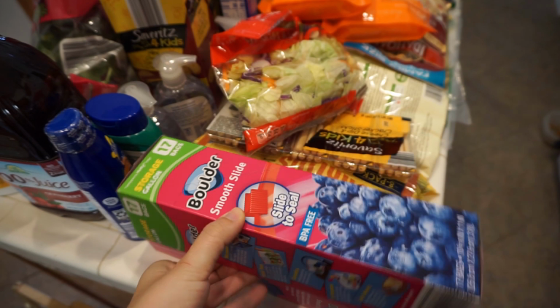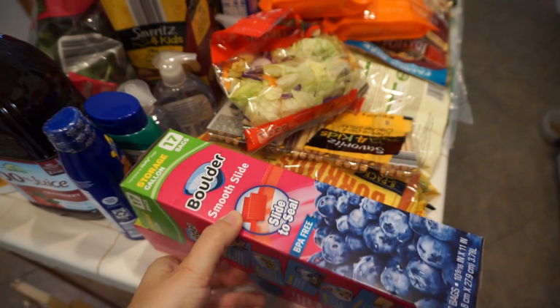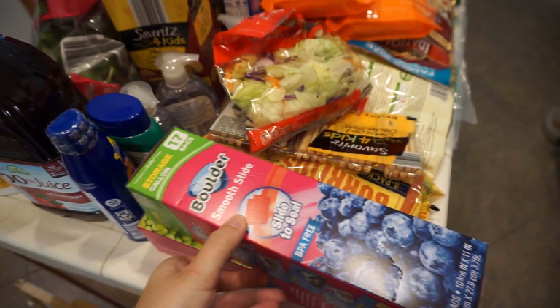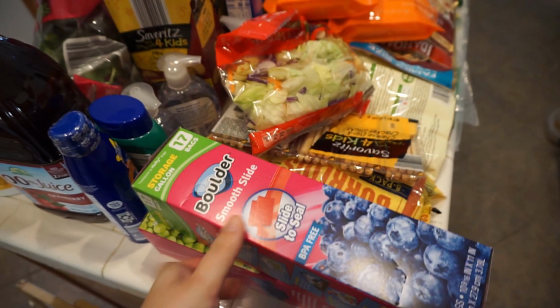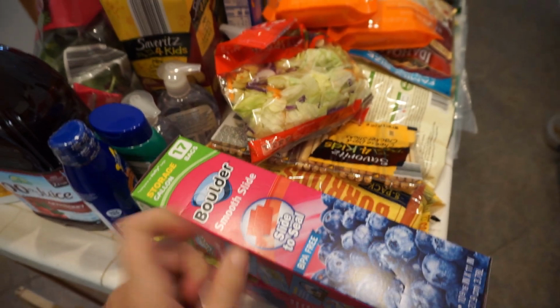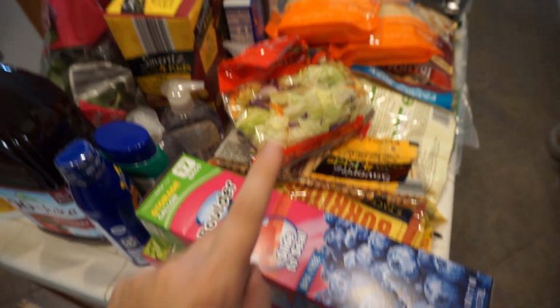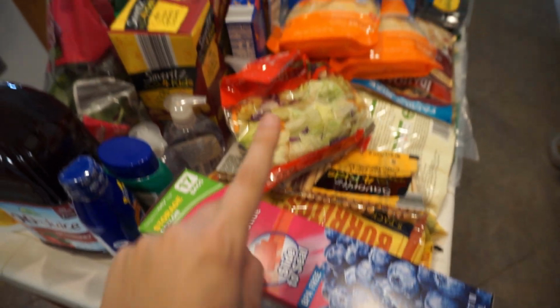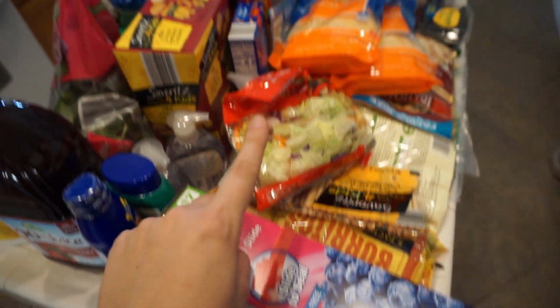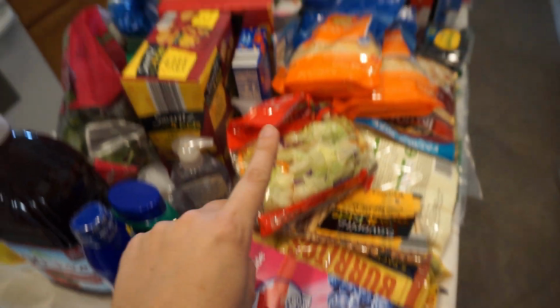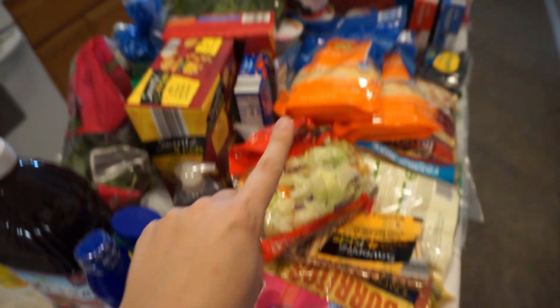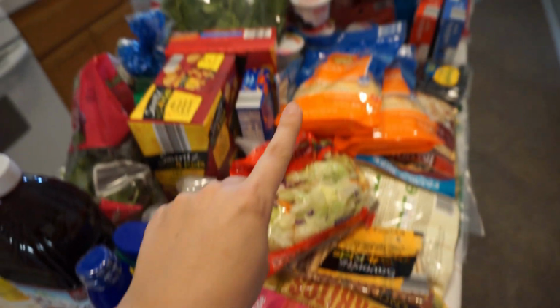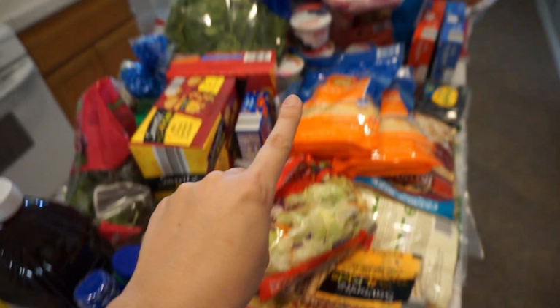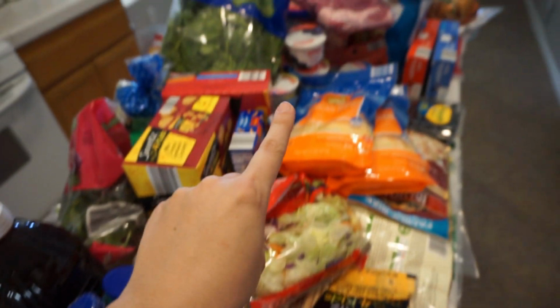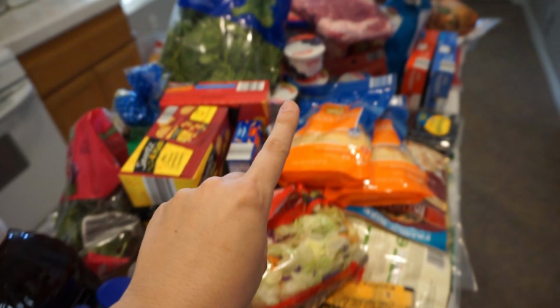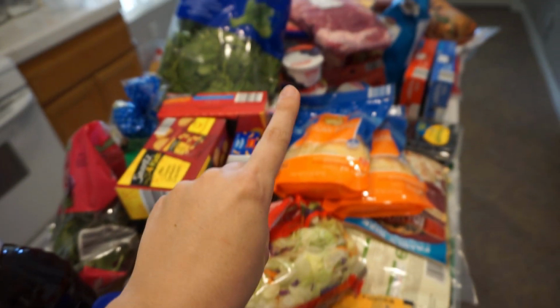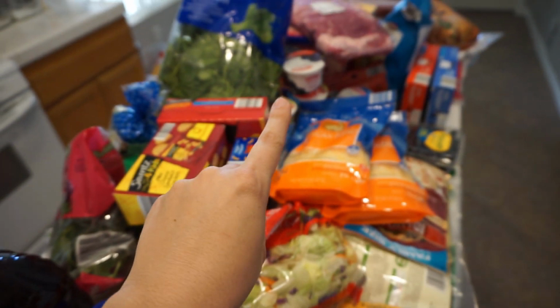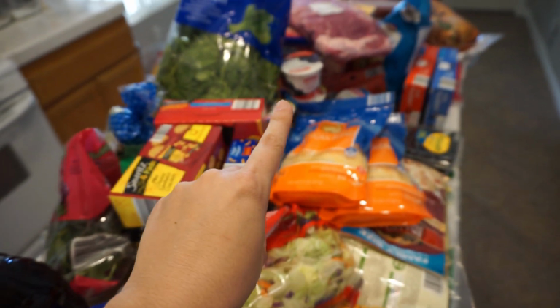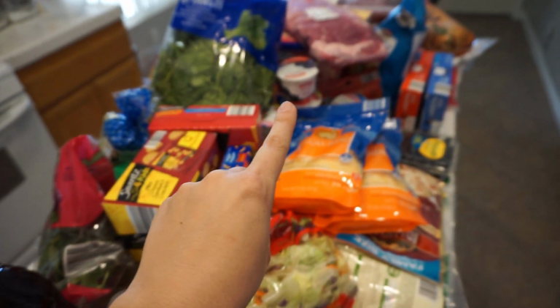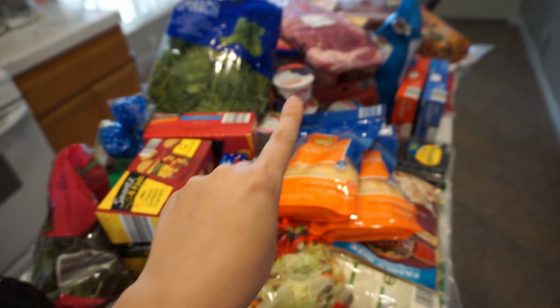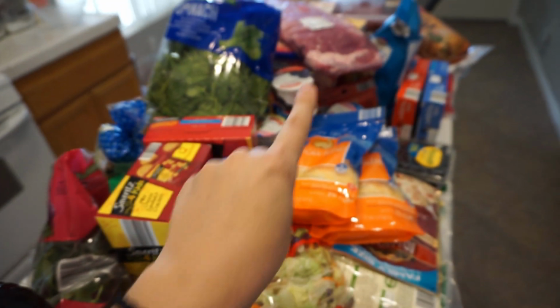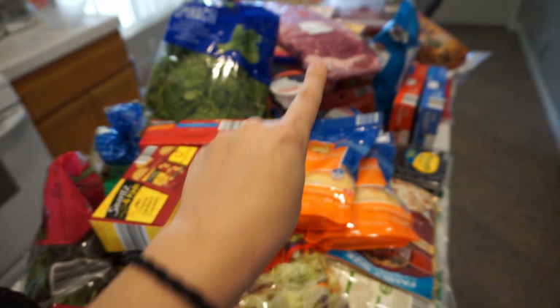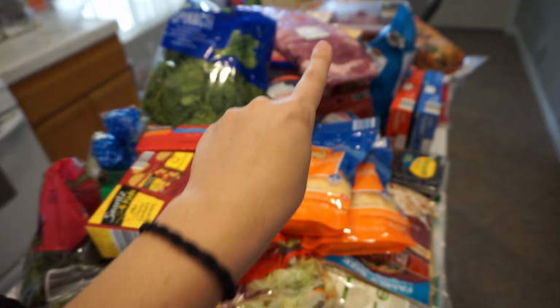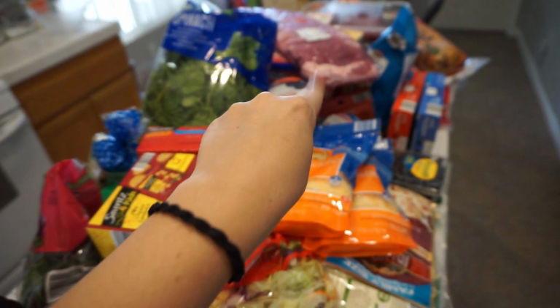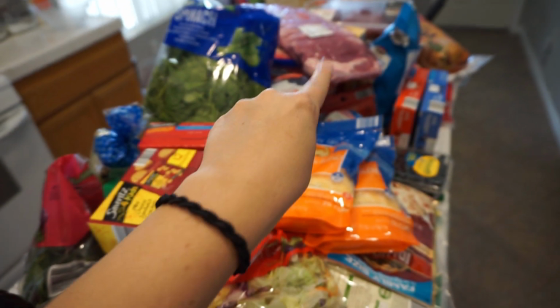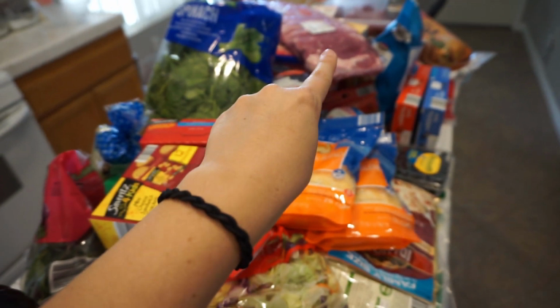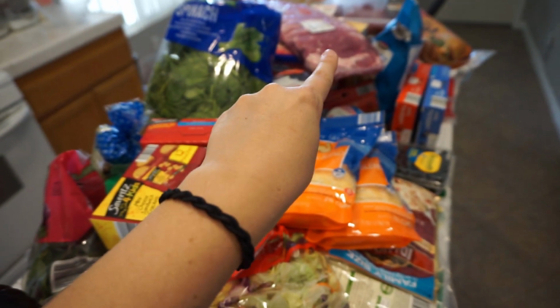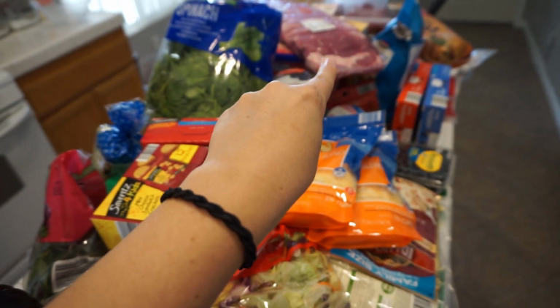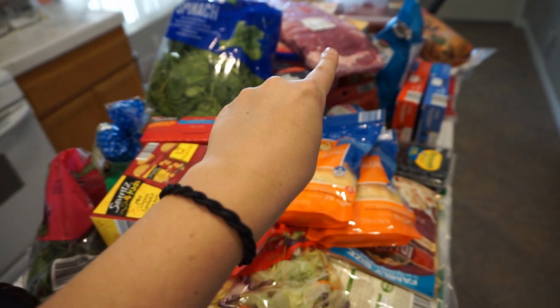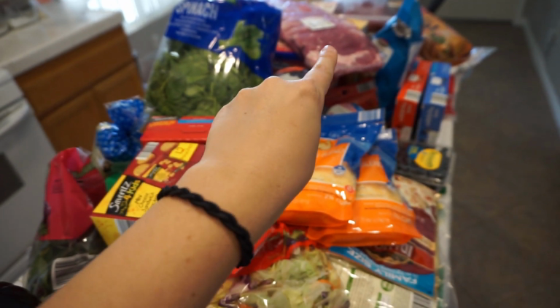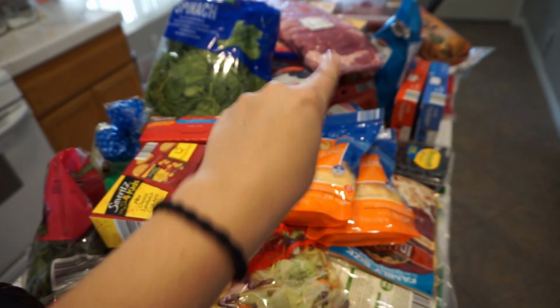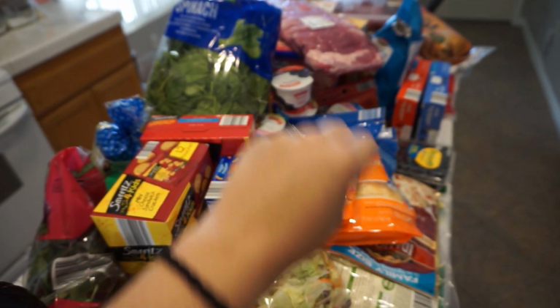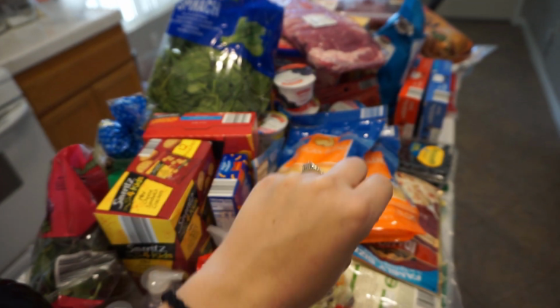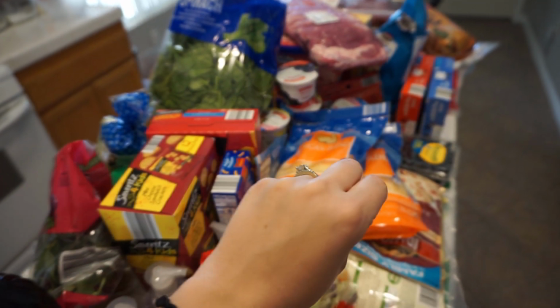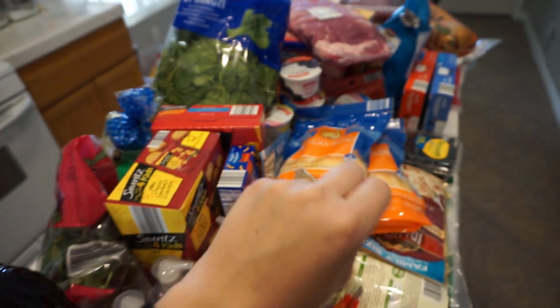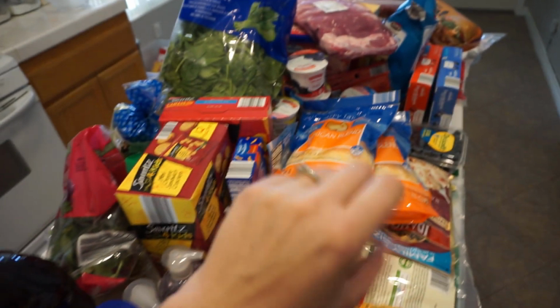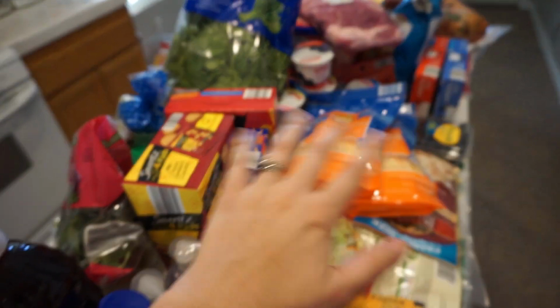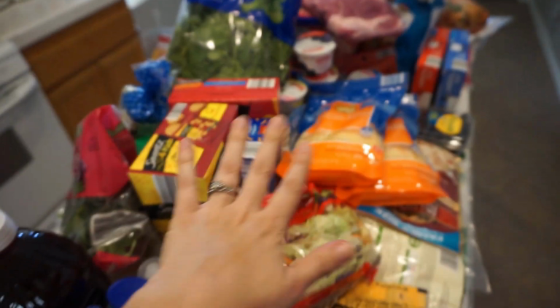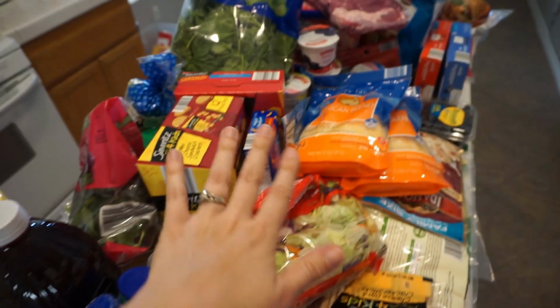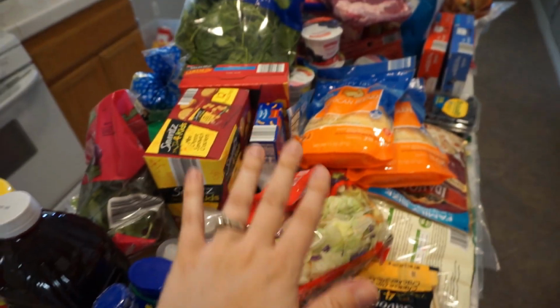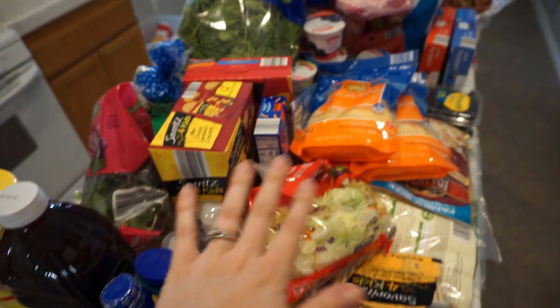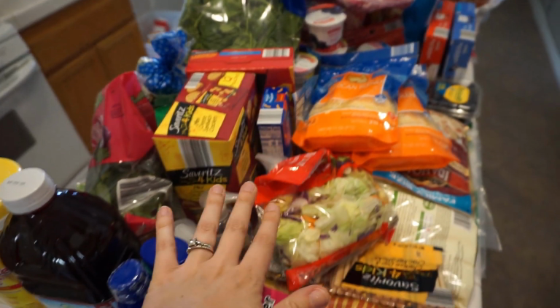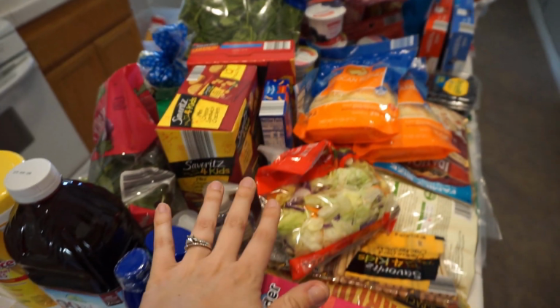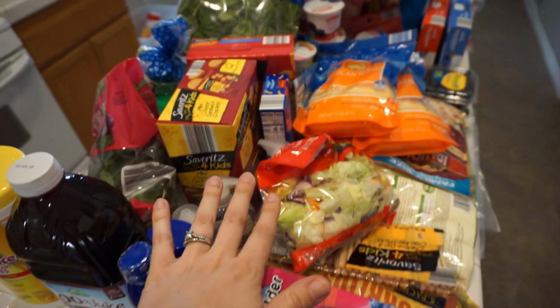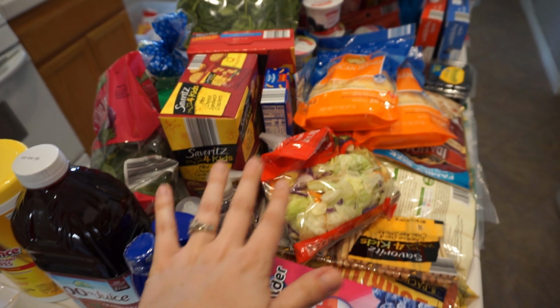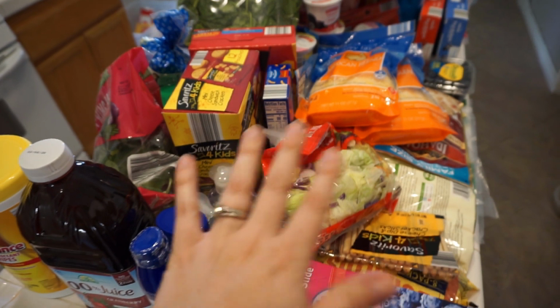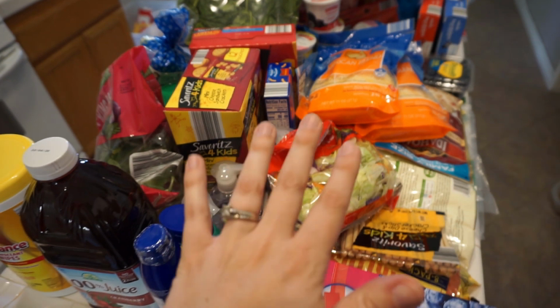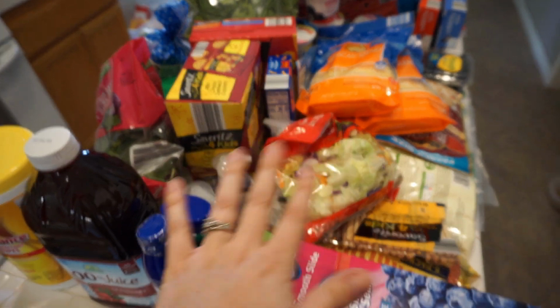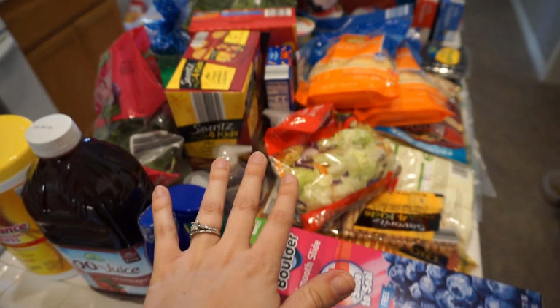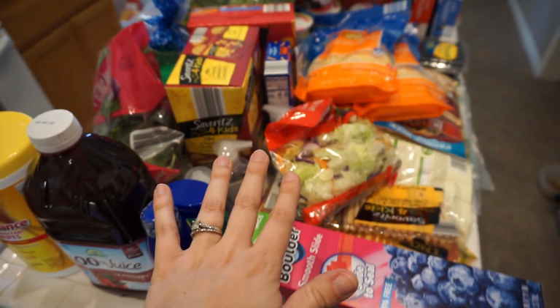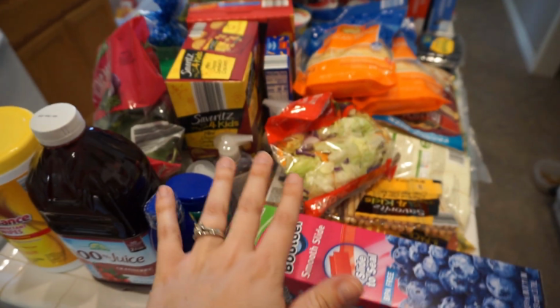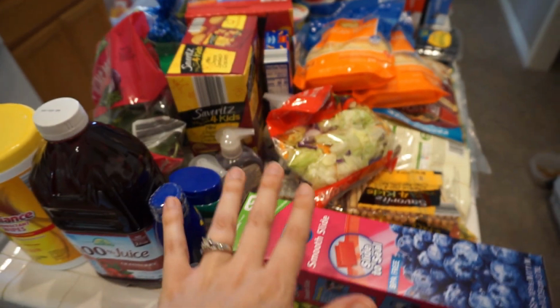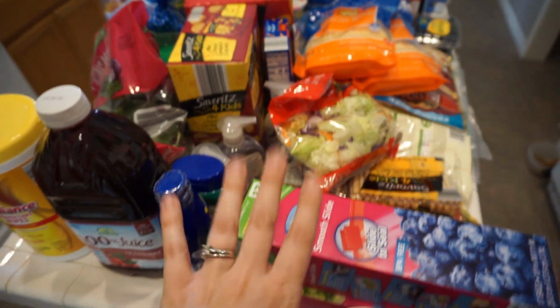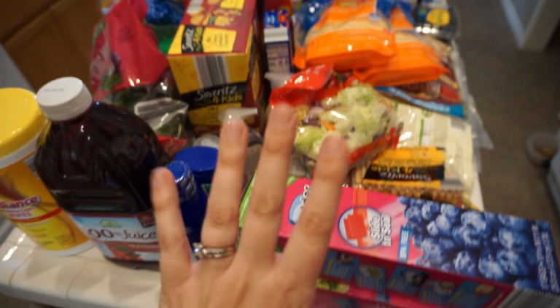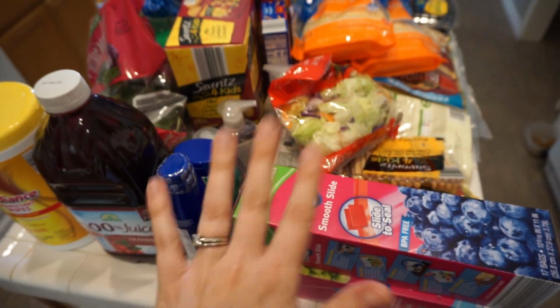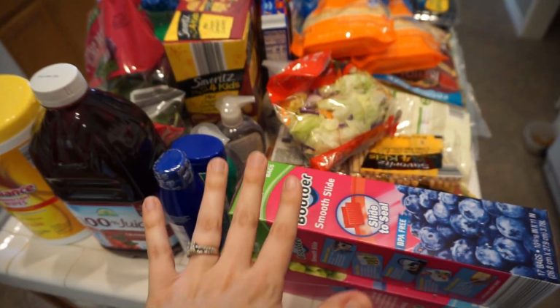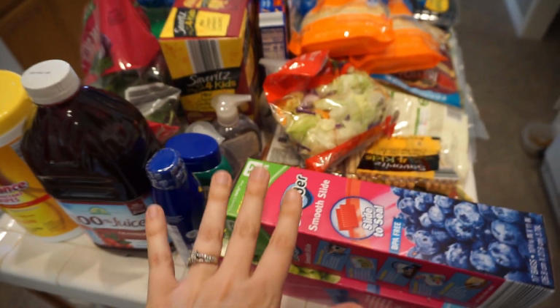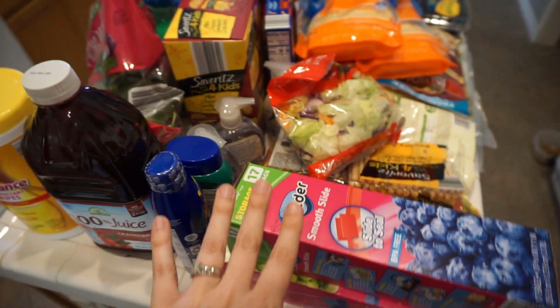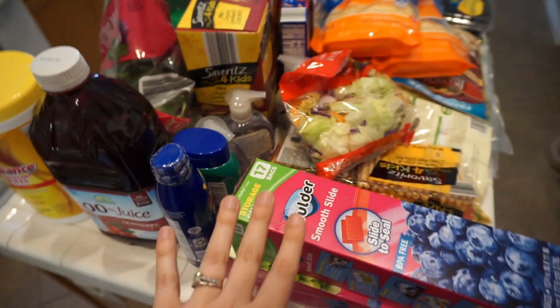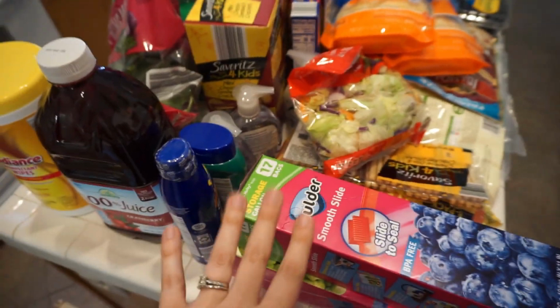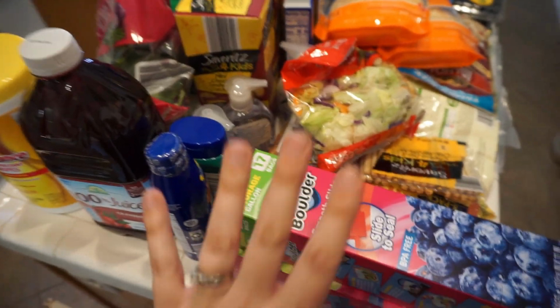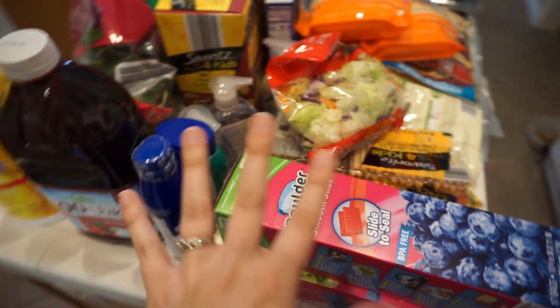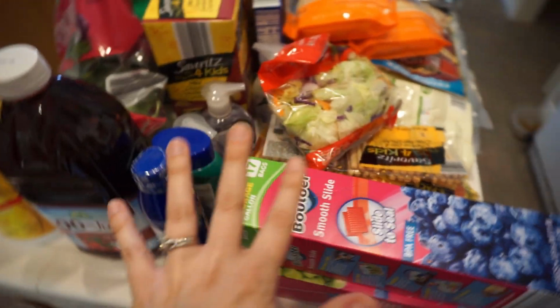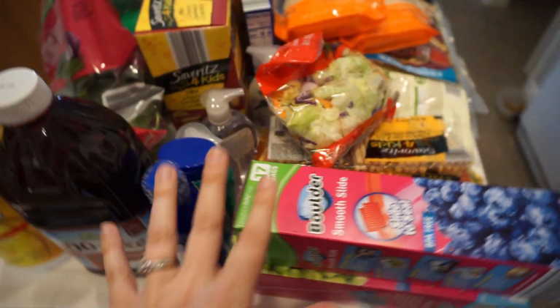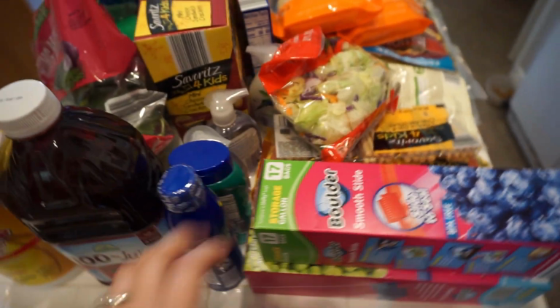The most expensive thing I bought was under $10, and that was this meat over here. Aldi definitely has good prices for what you can find.